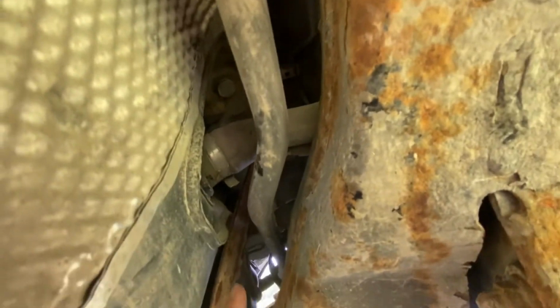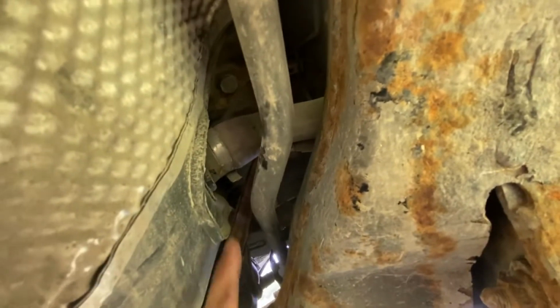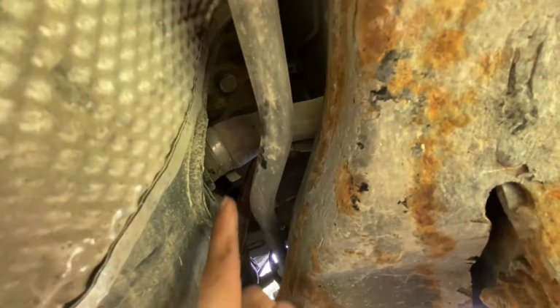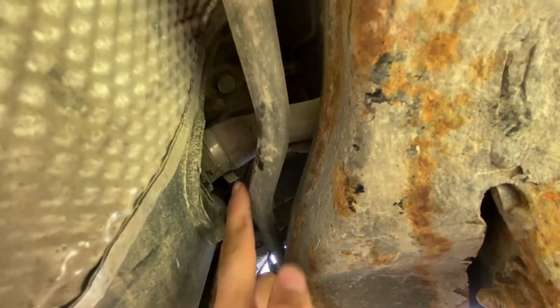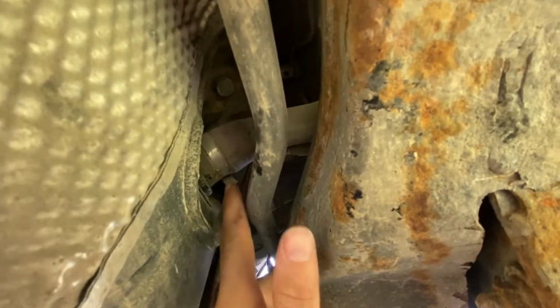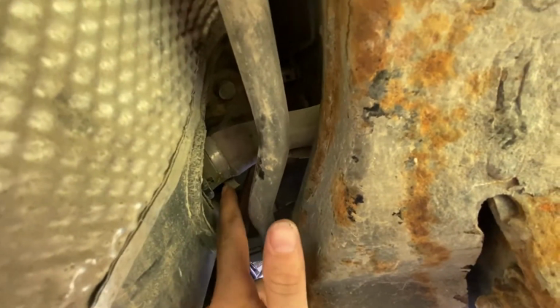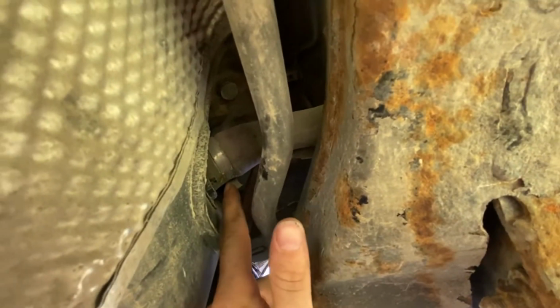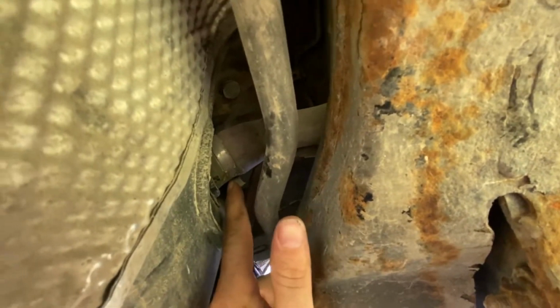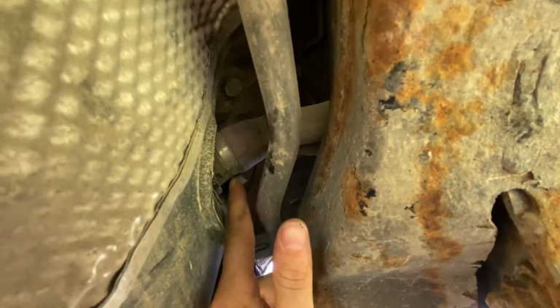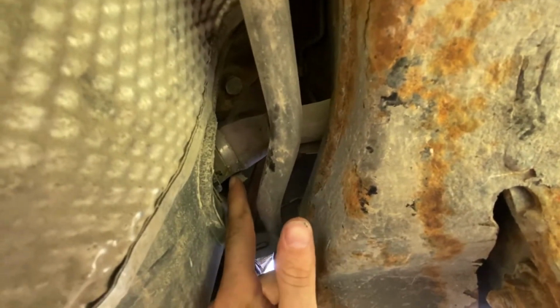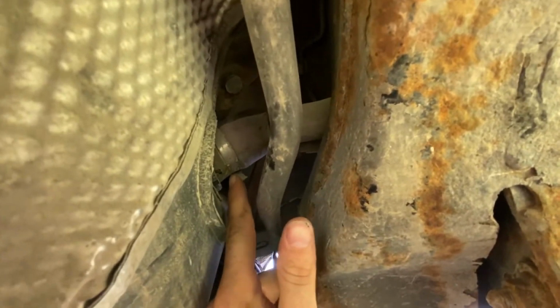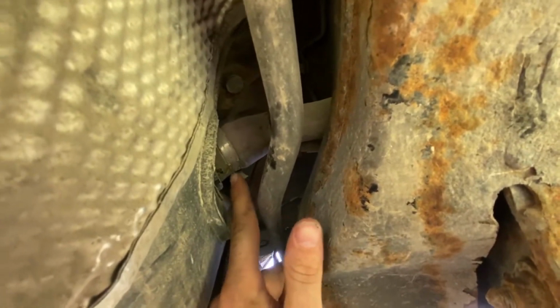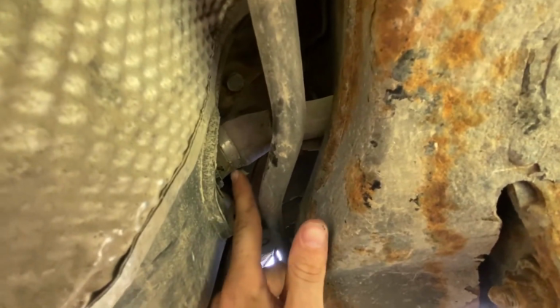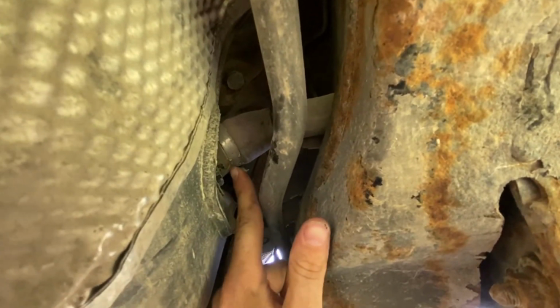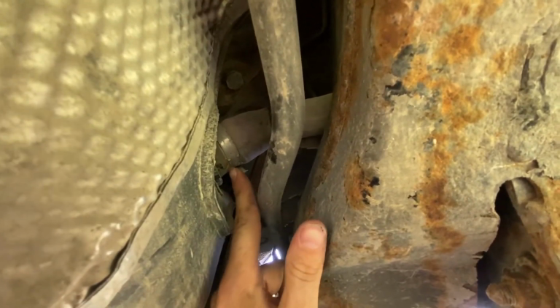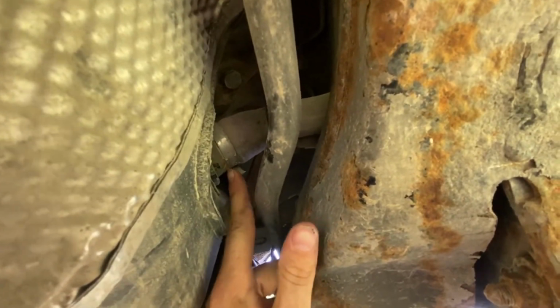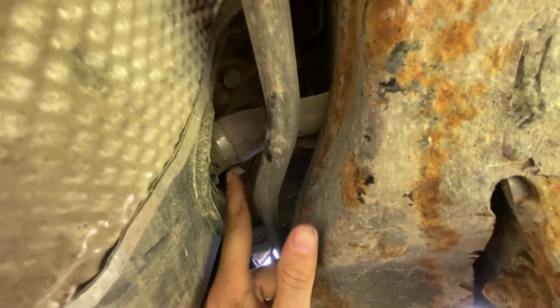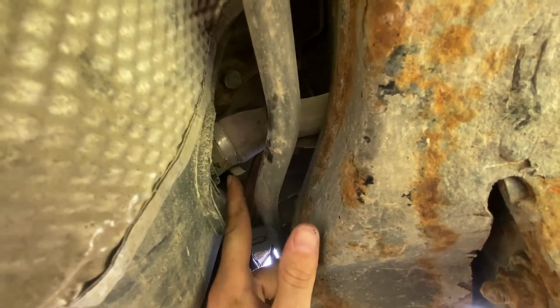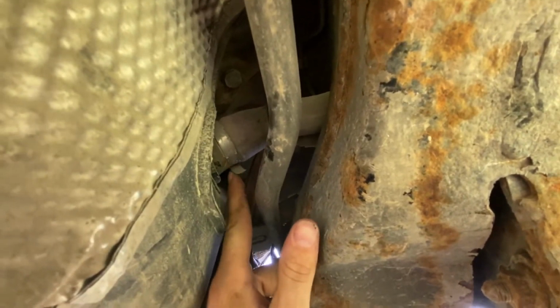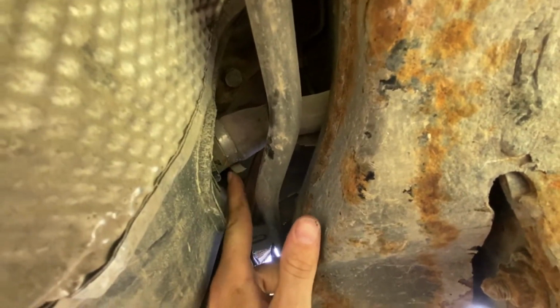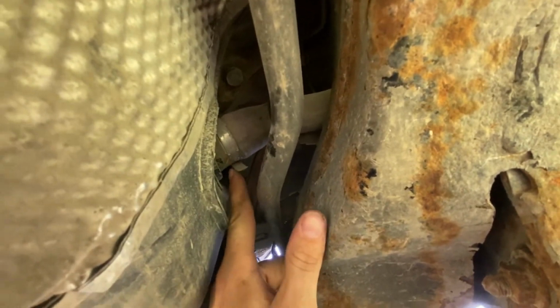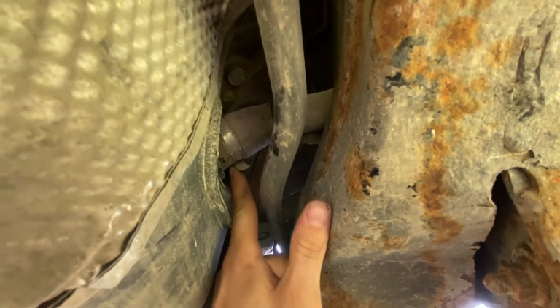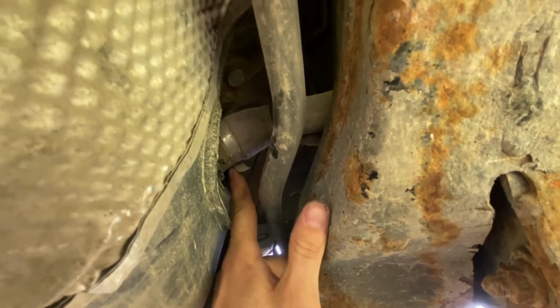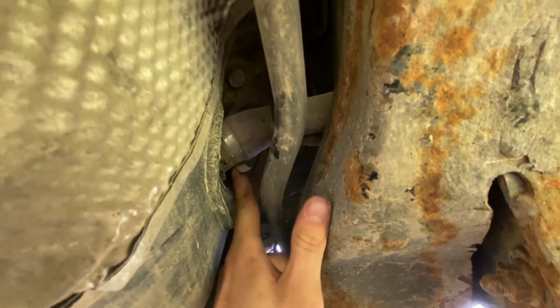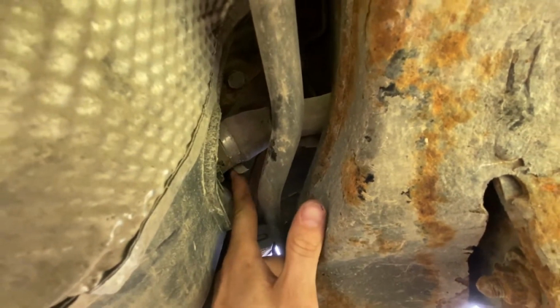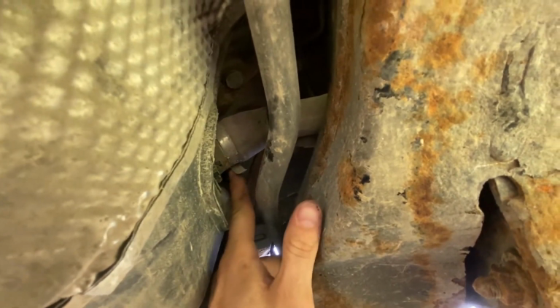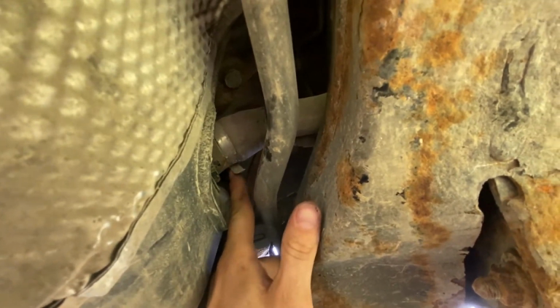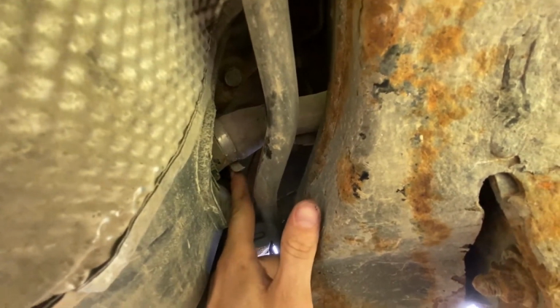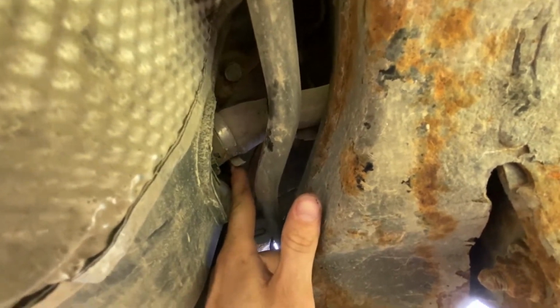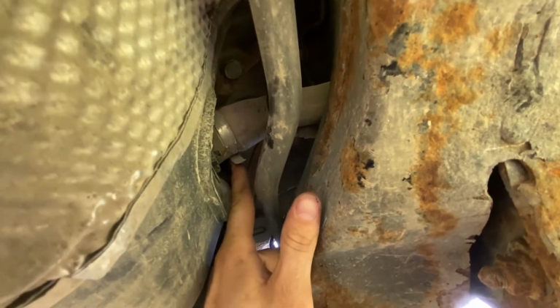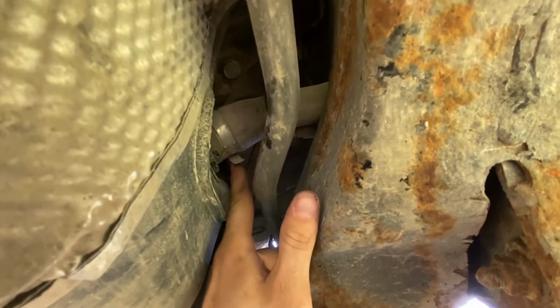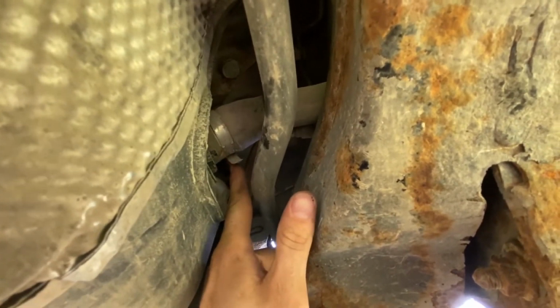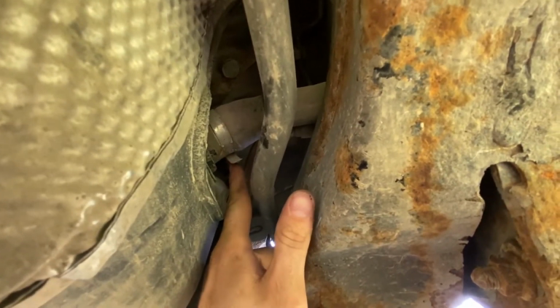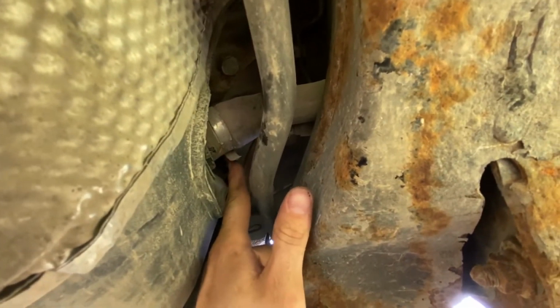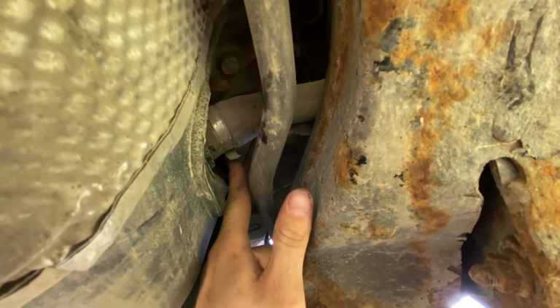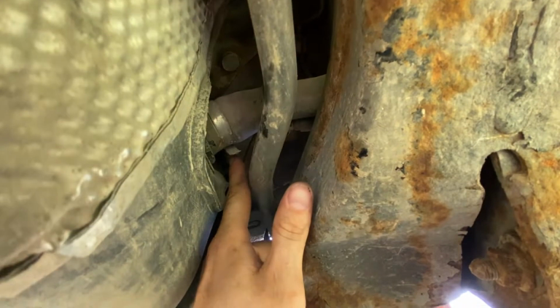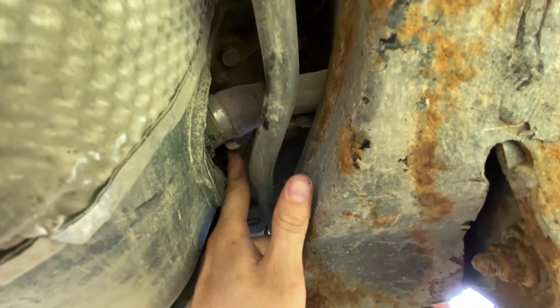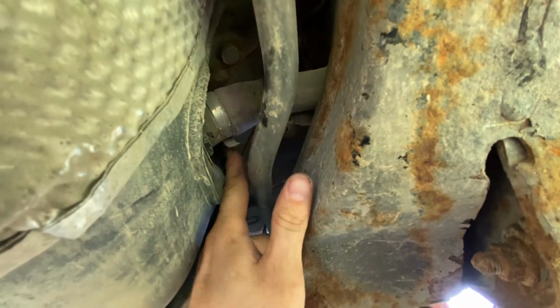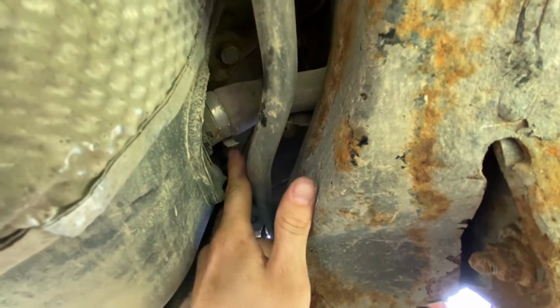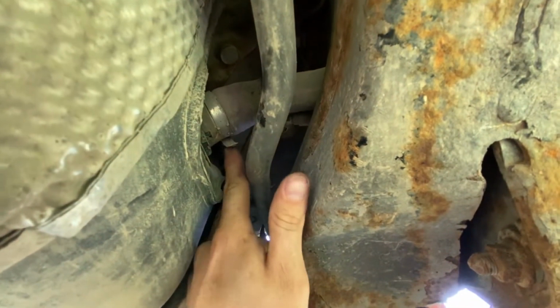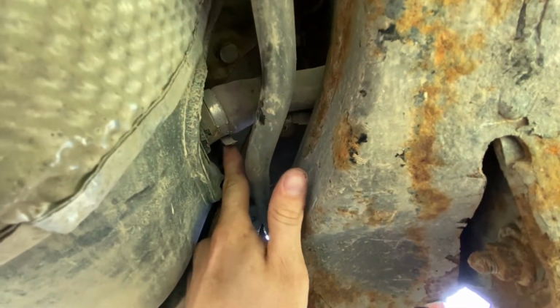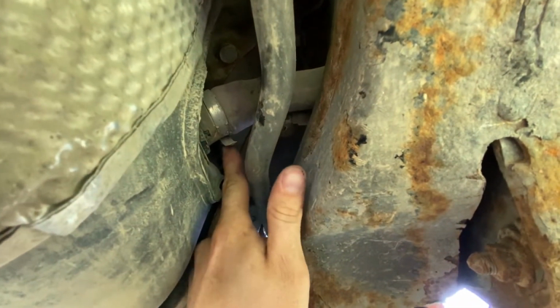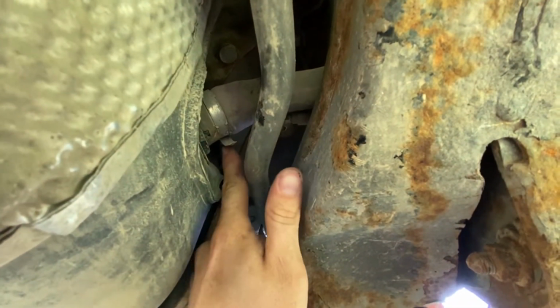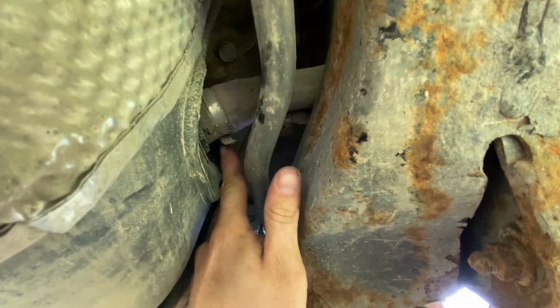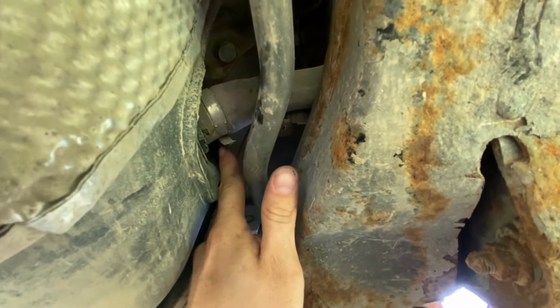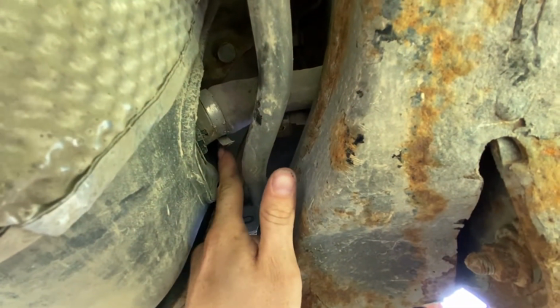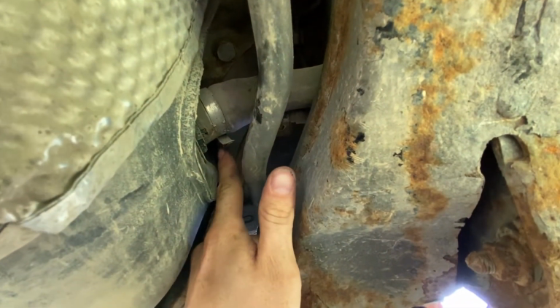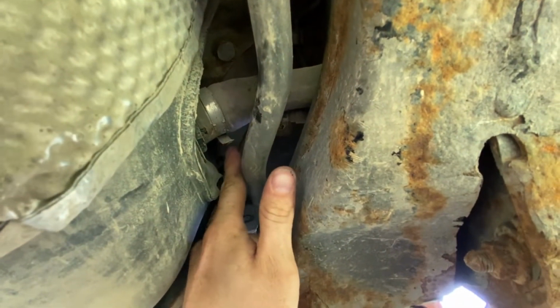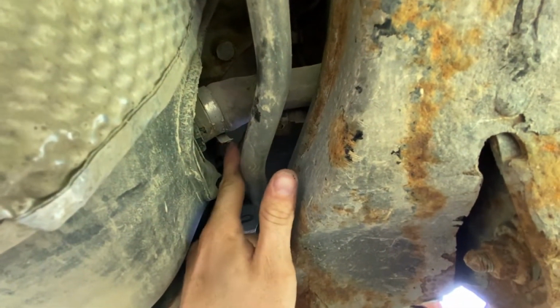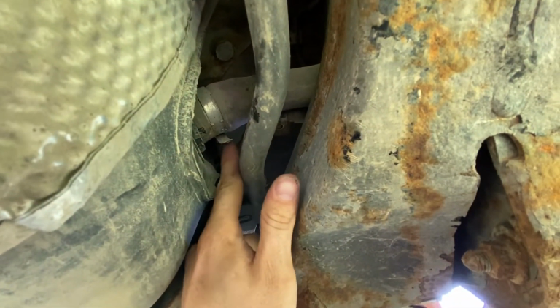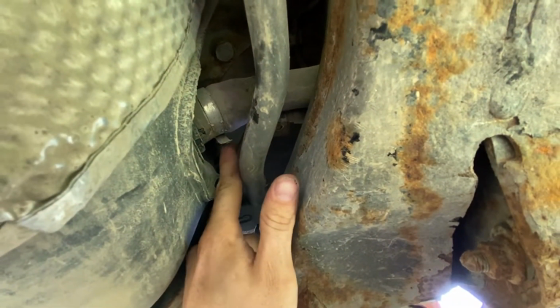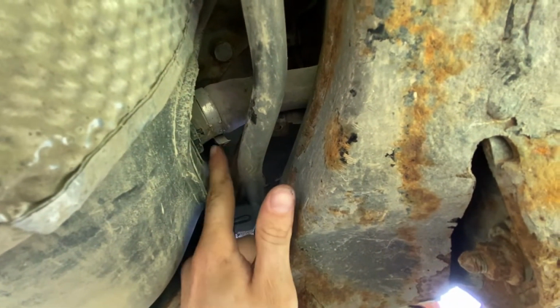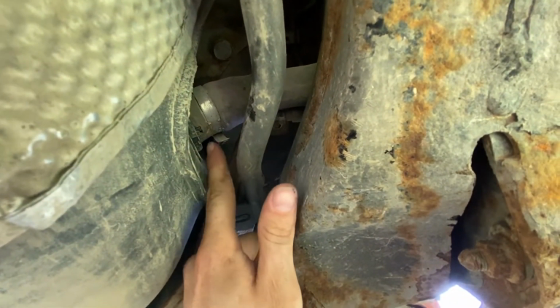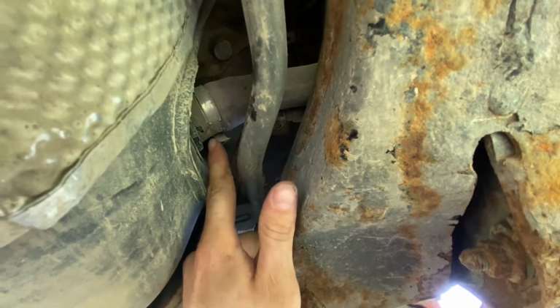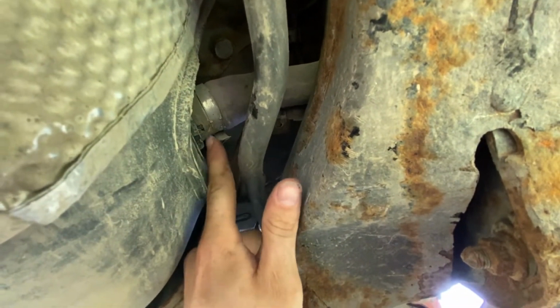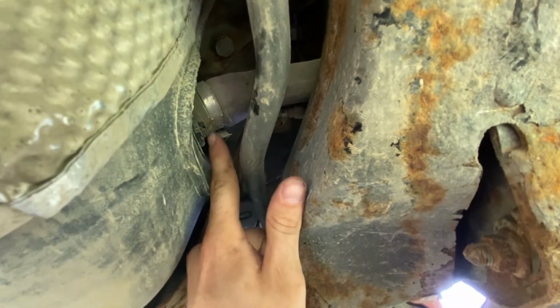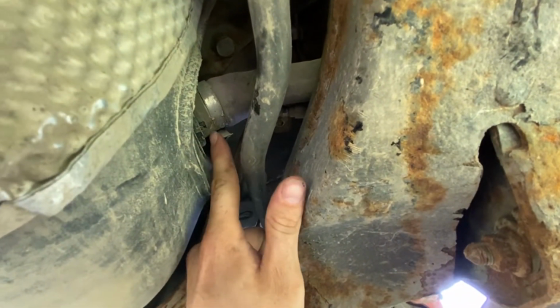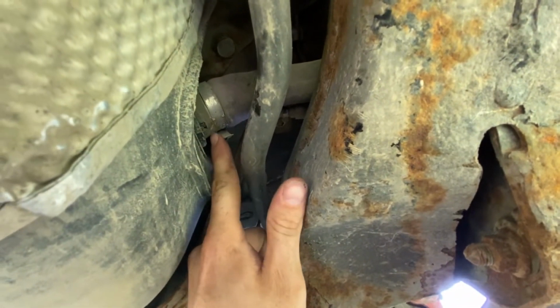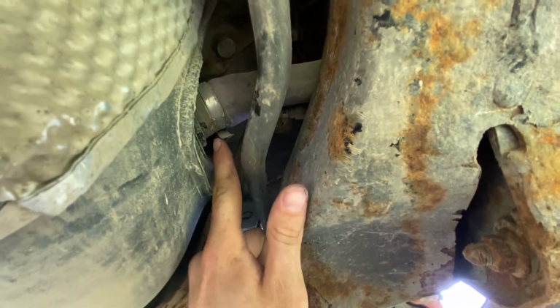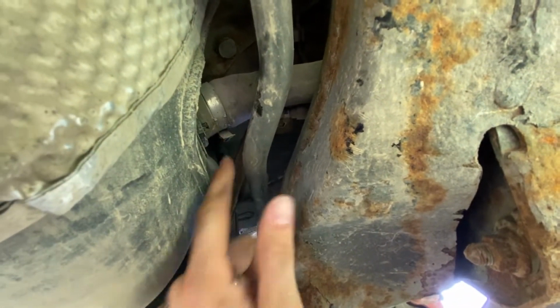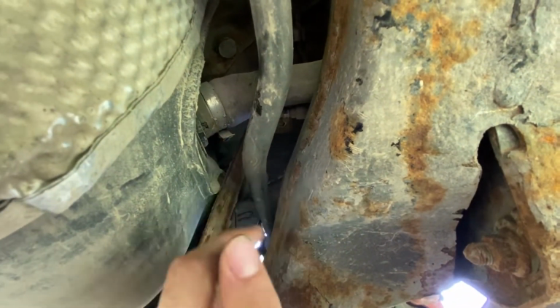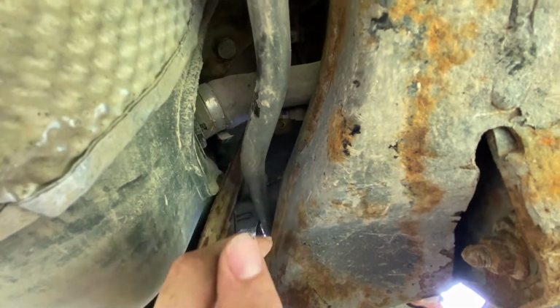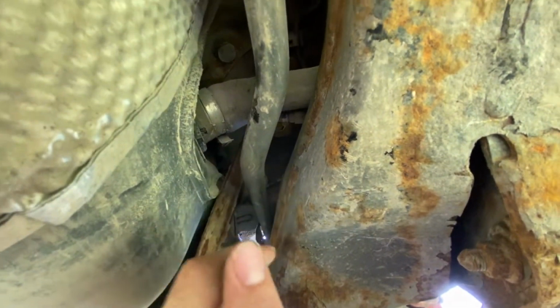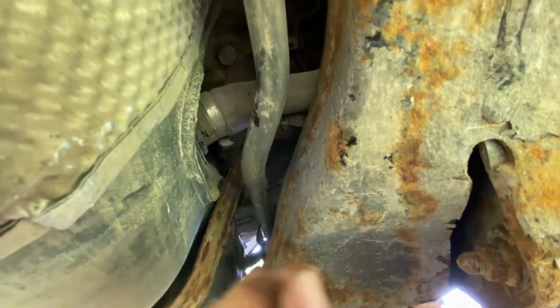This is your filler neck right here, so you'll need to unclamp this and remove that hose.